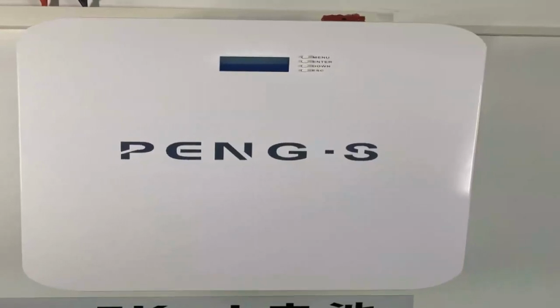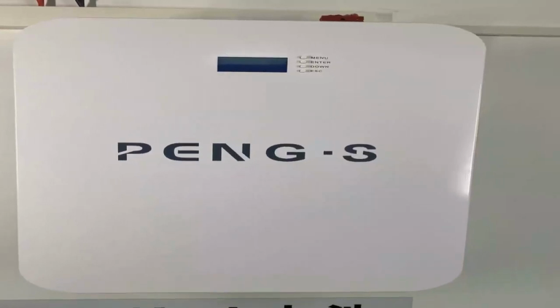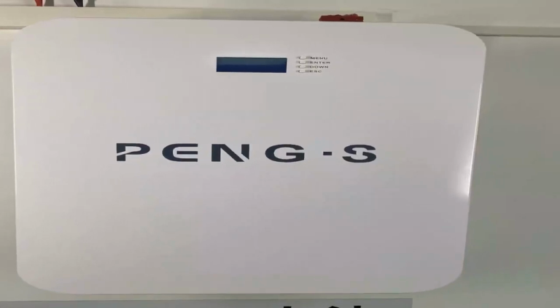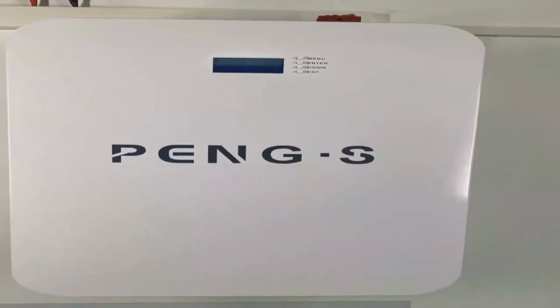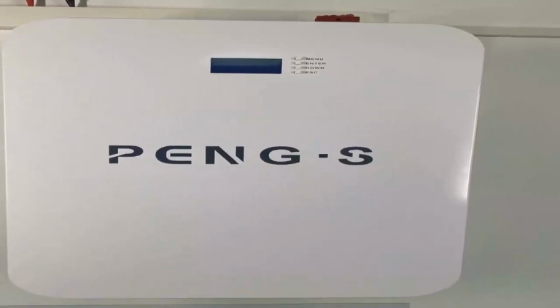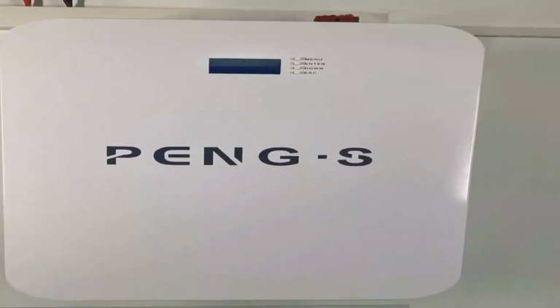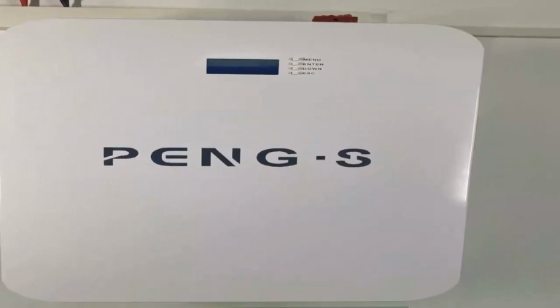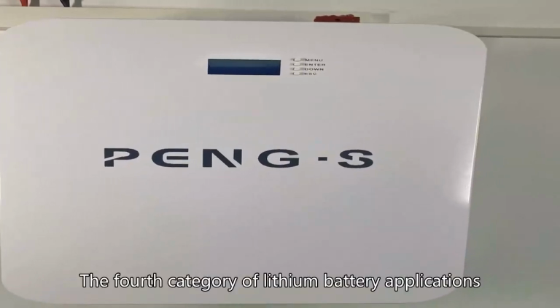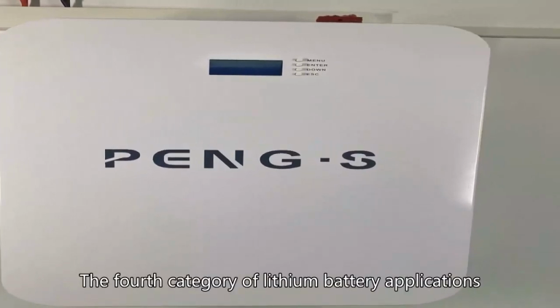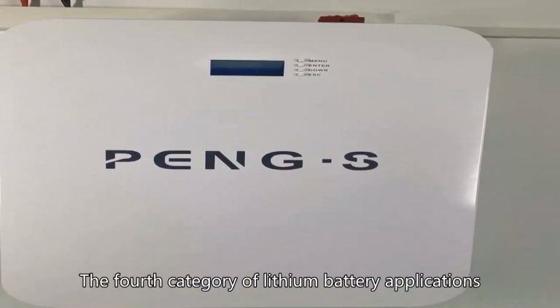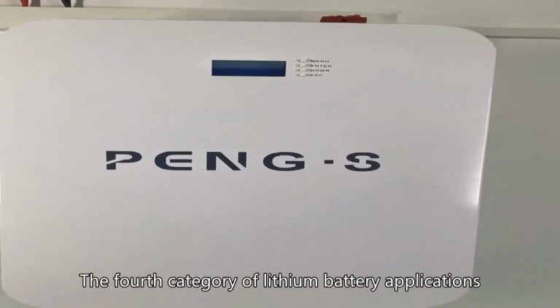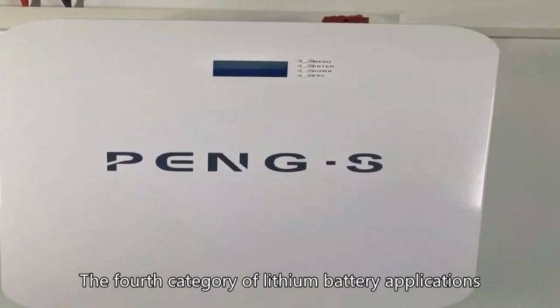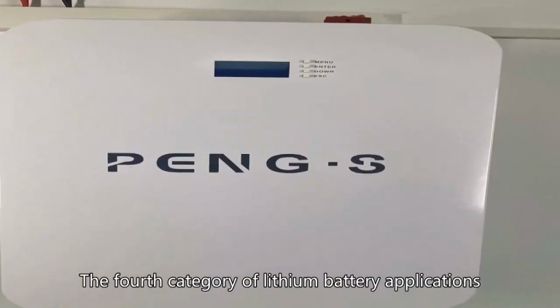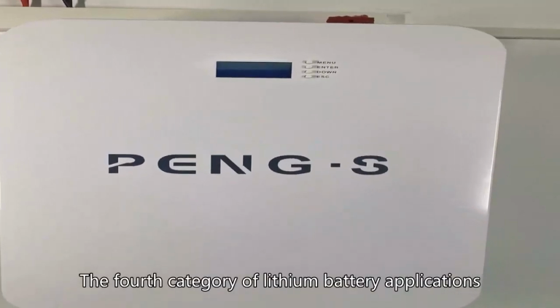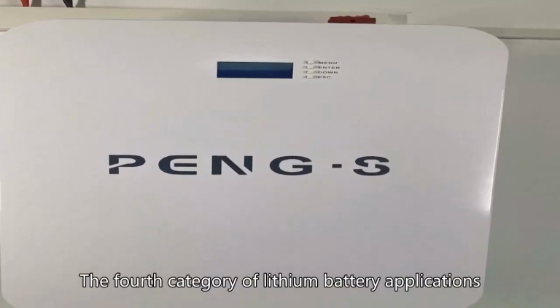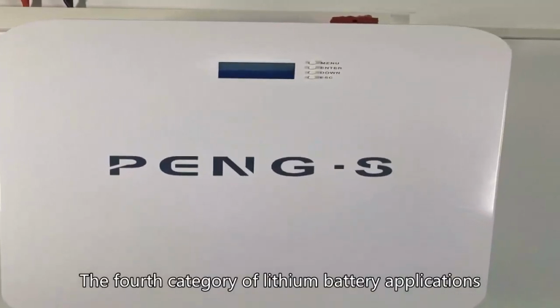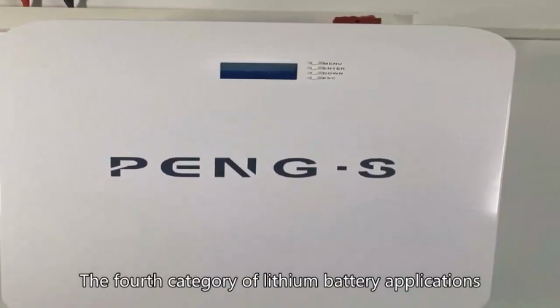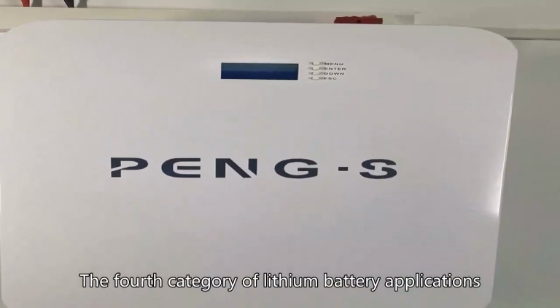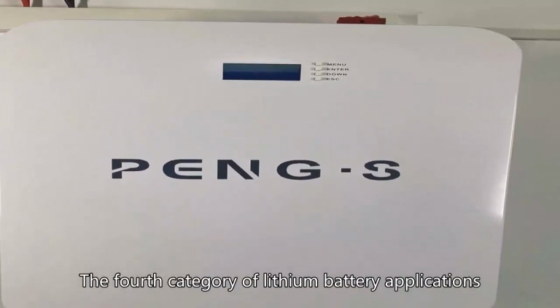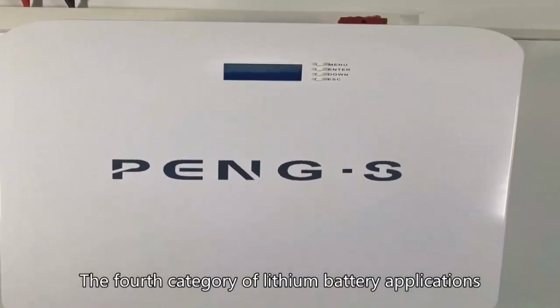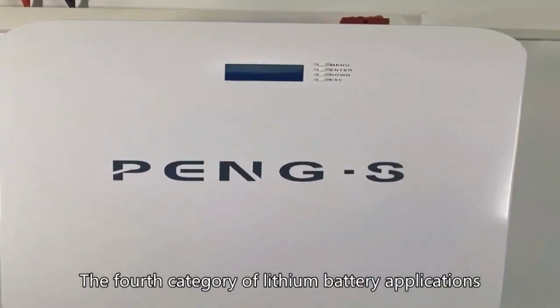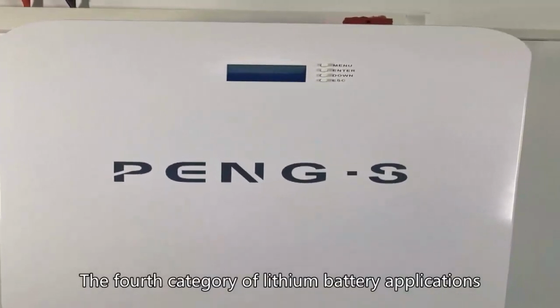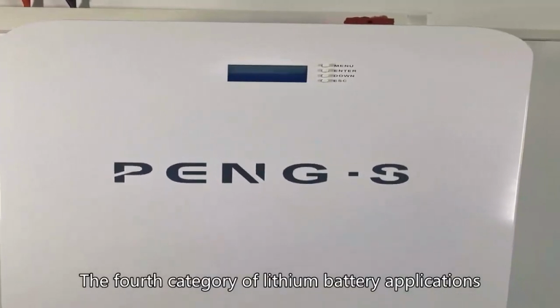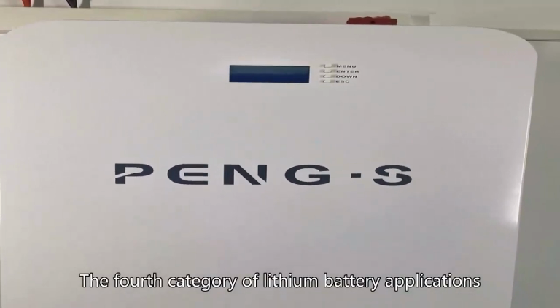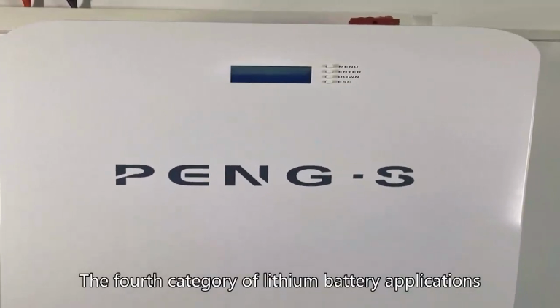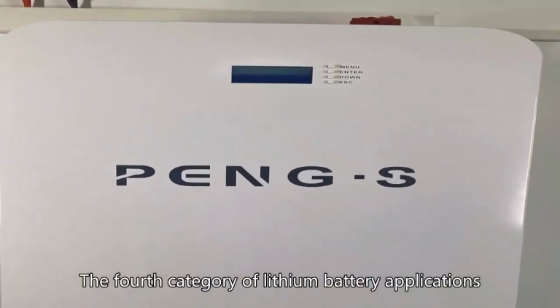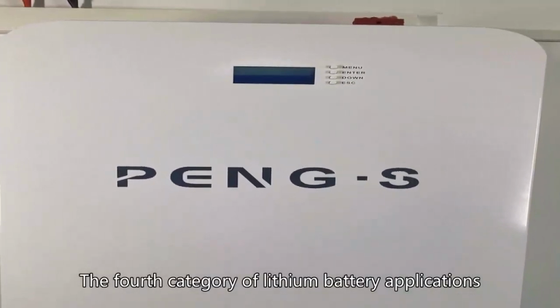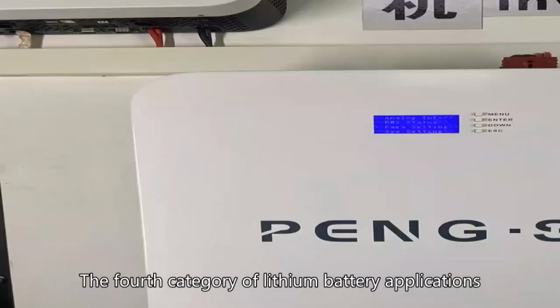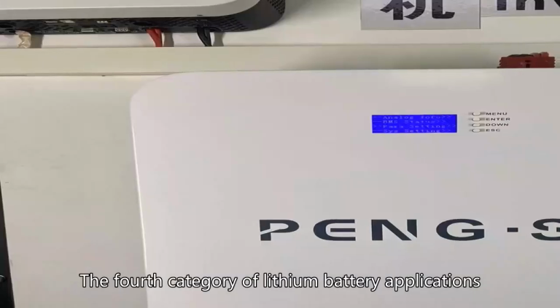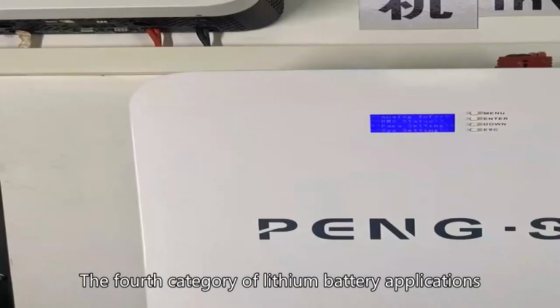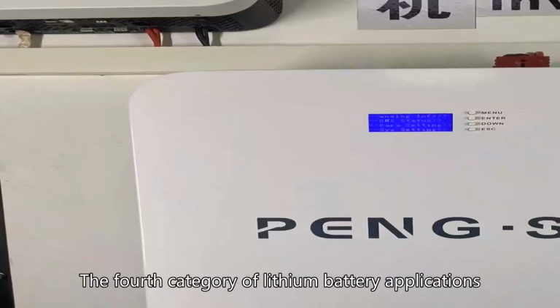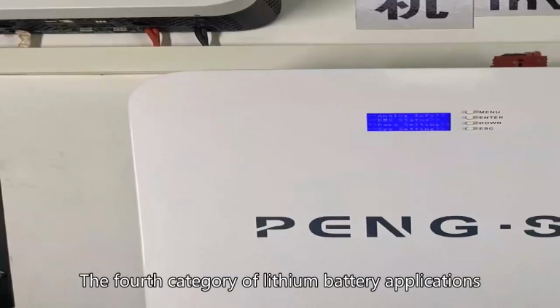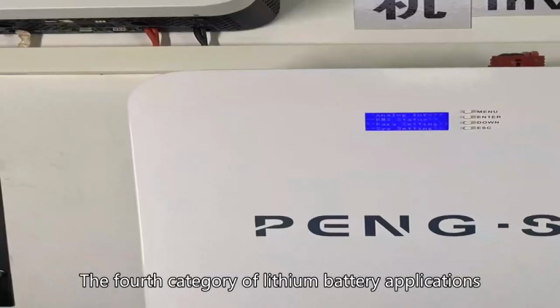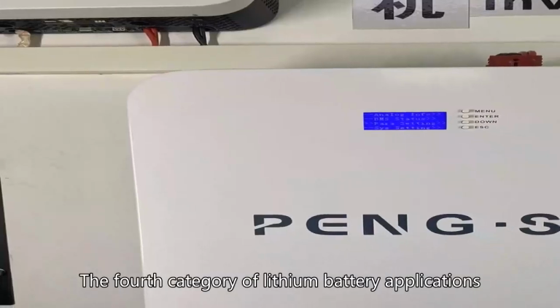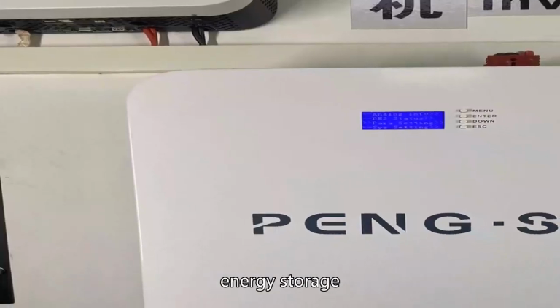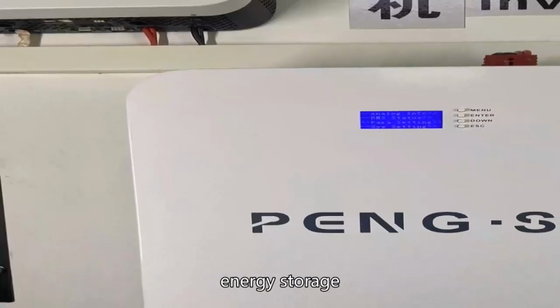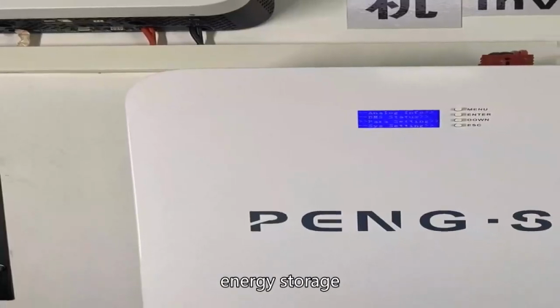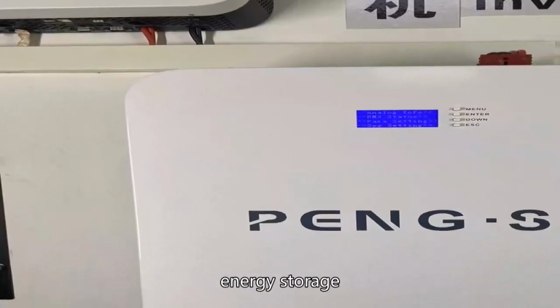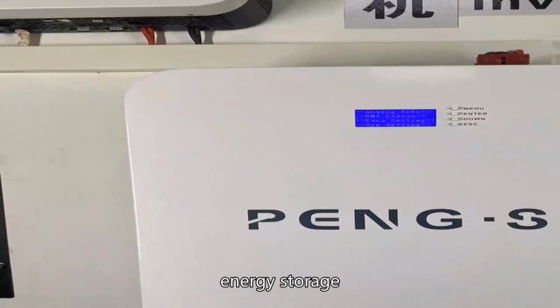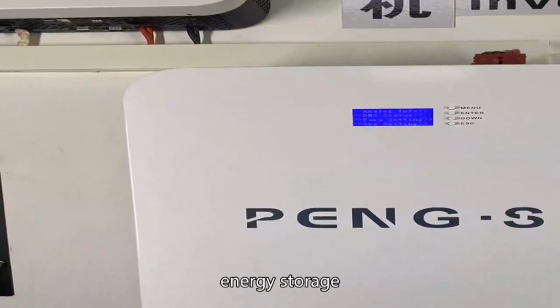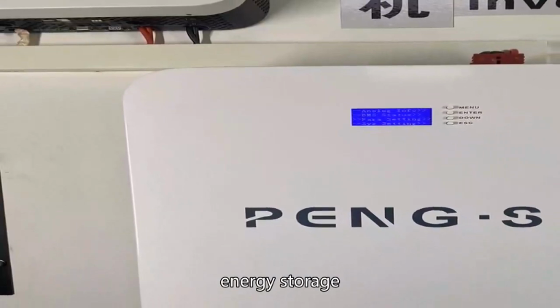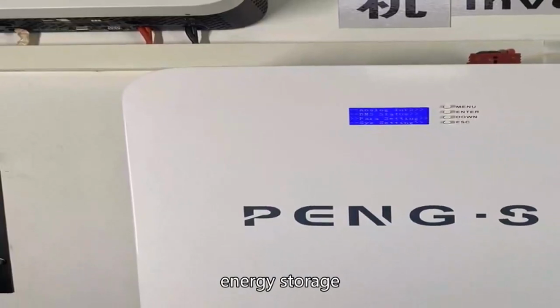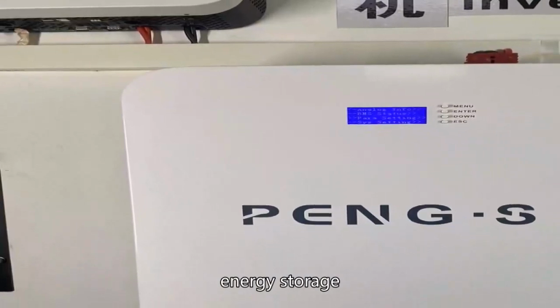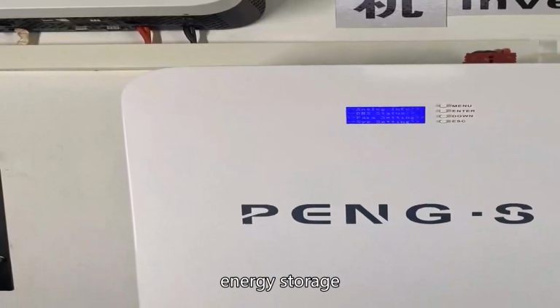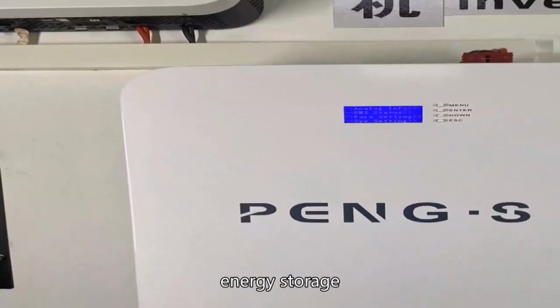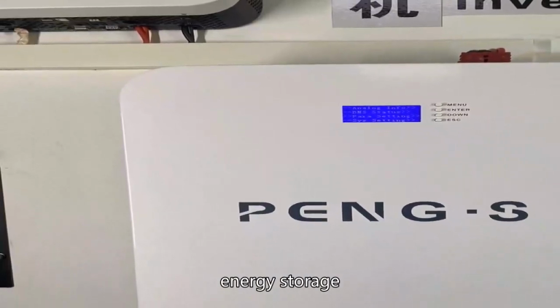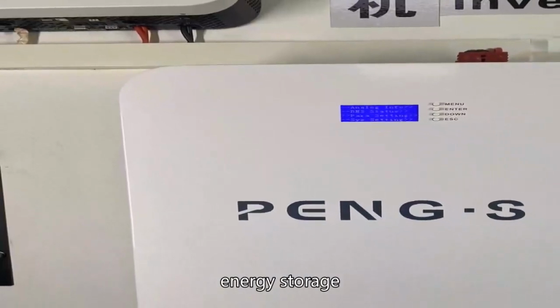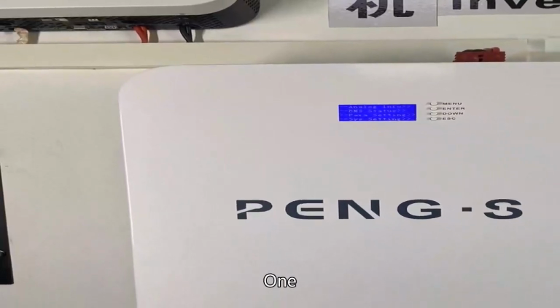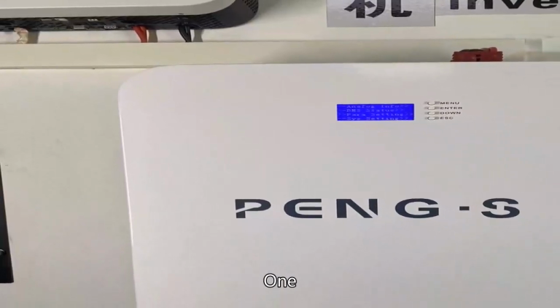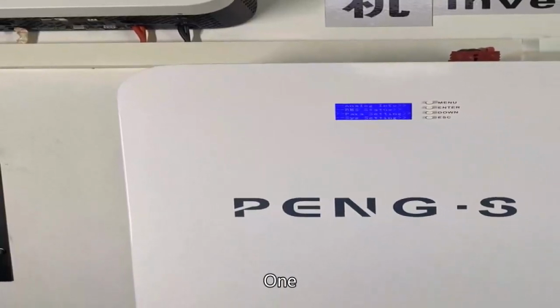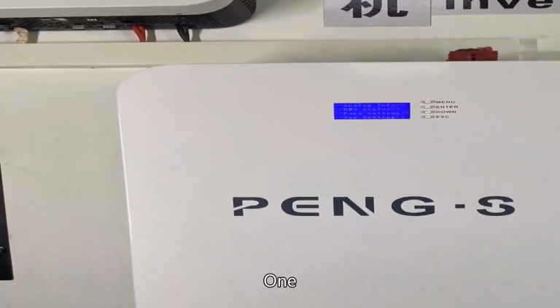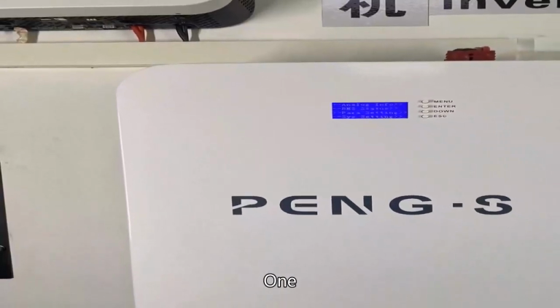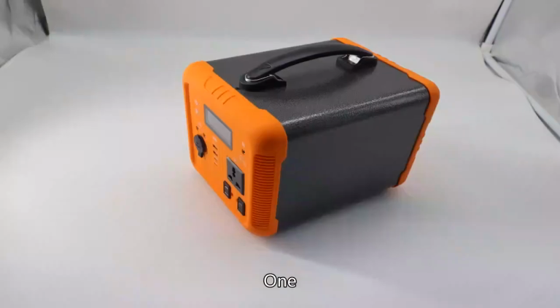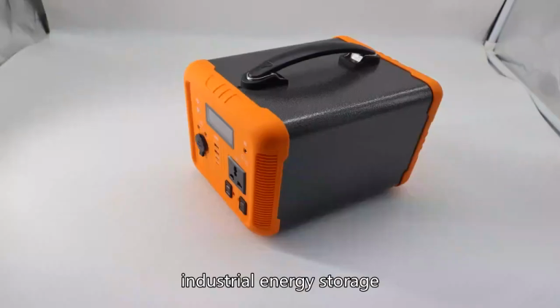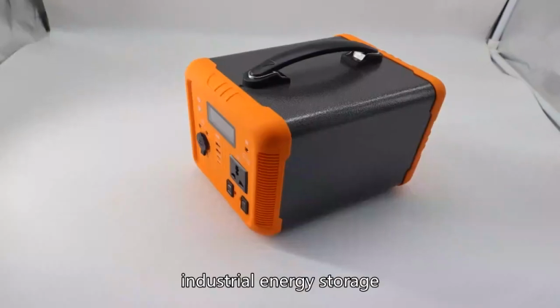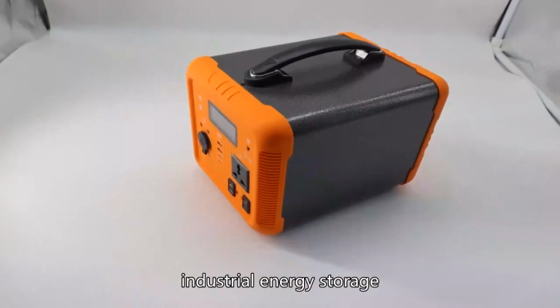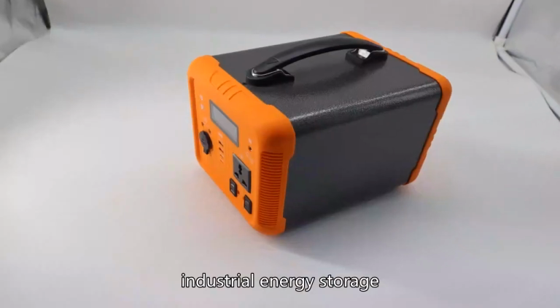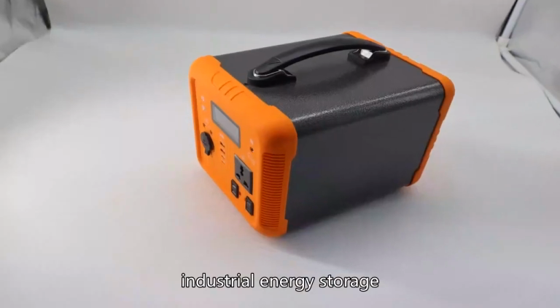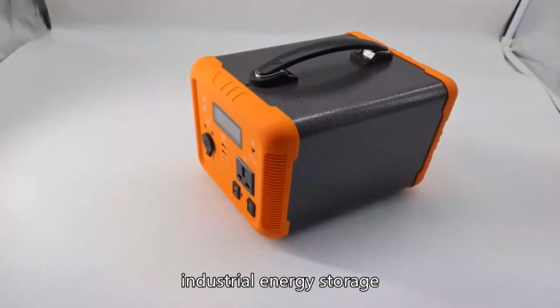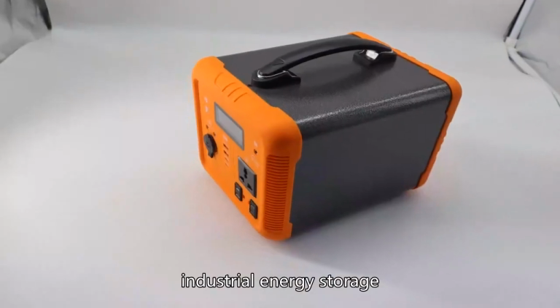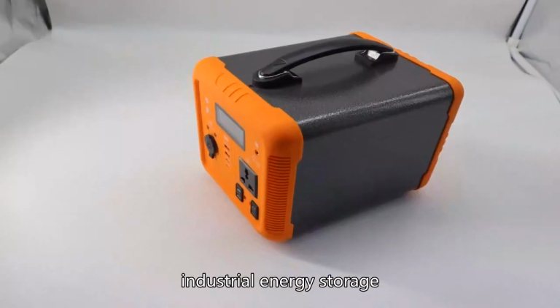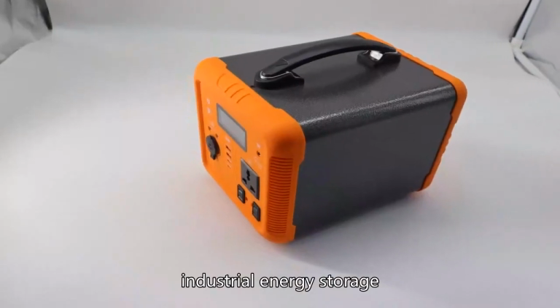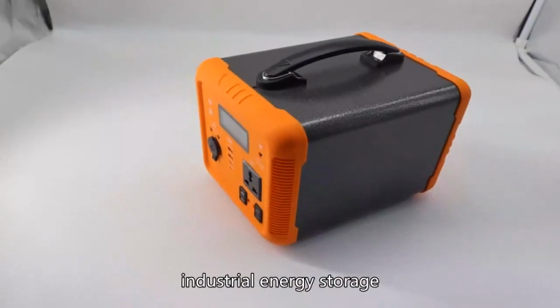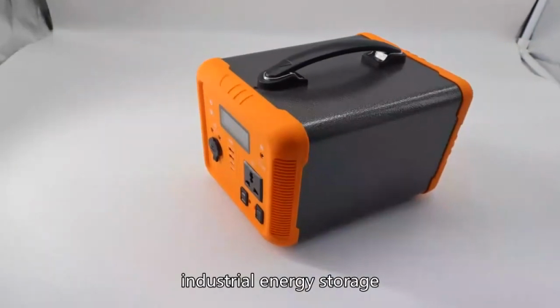The fourth category of lithium battery applications is energy storage — specifically, industrial energy storage.